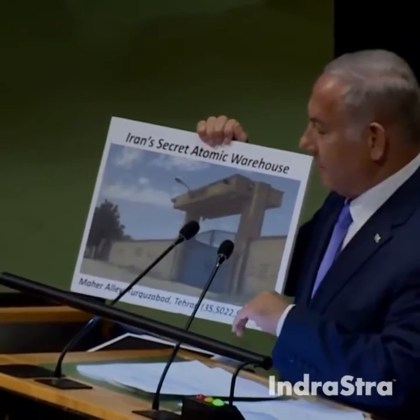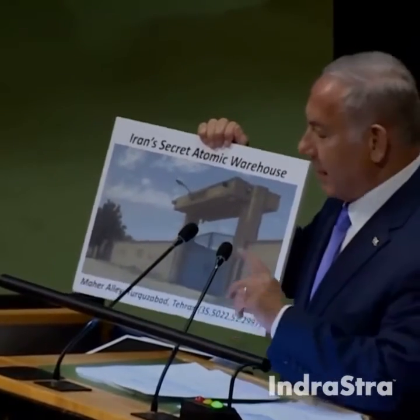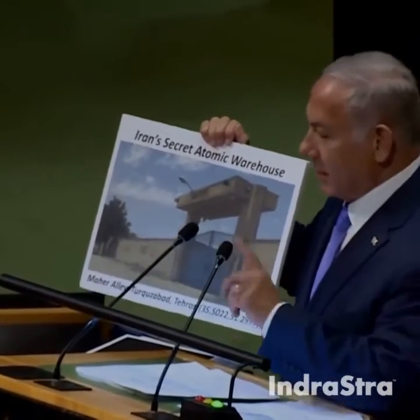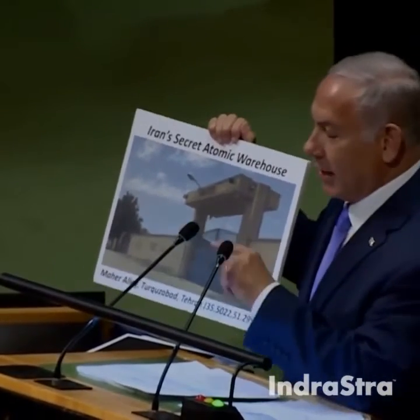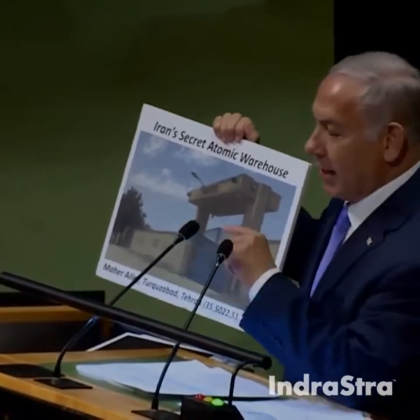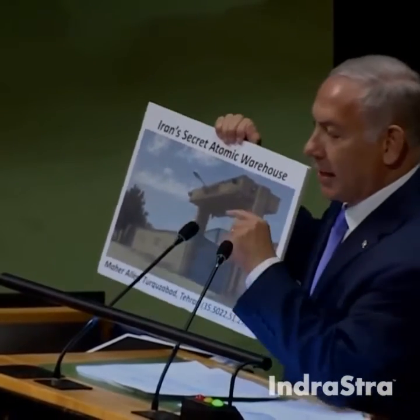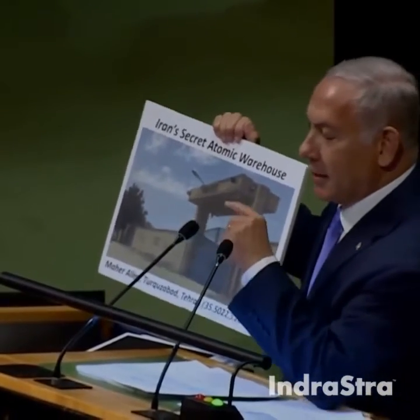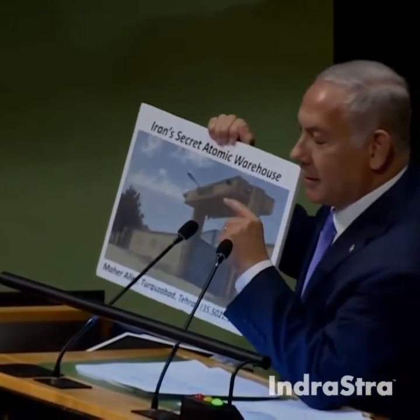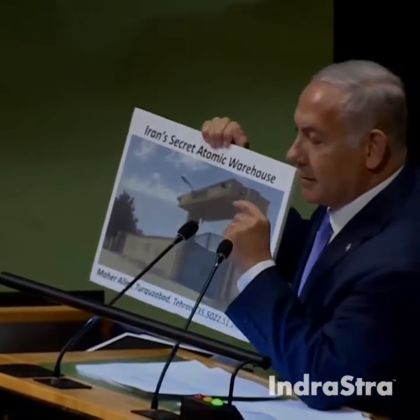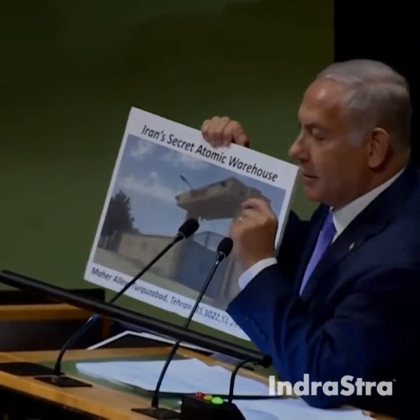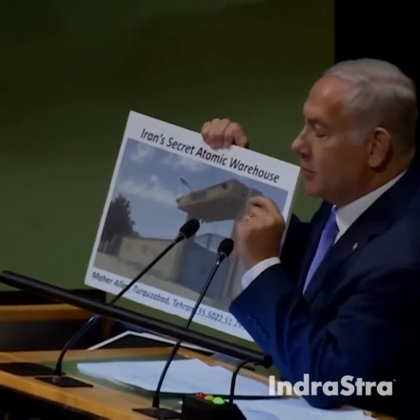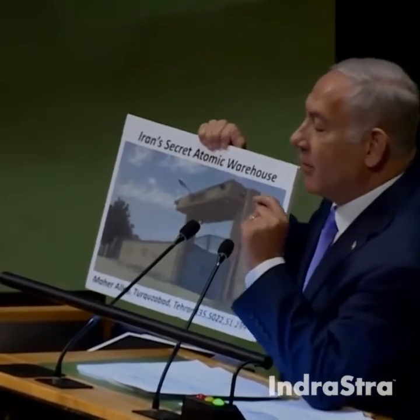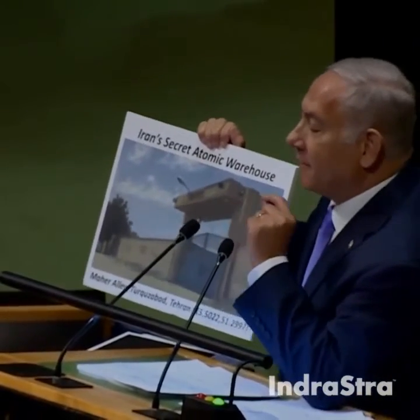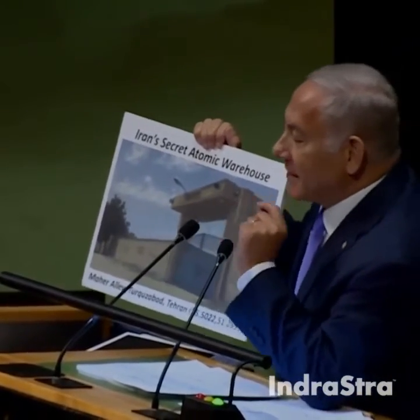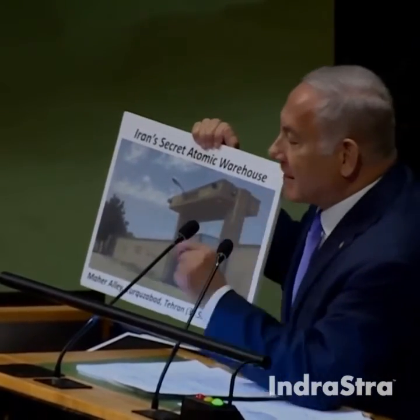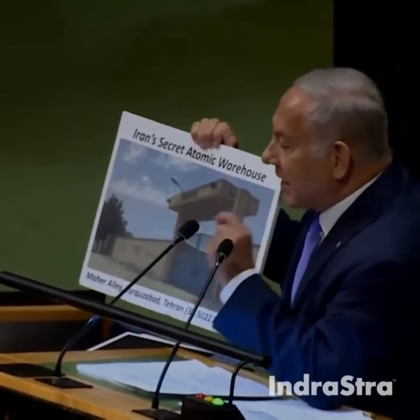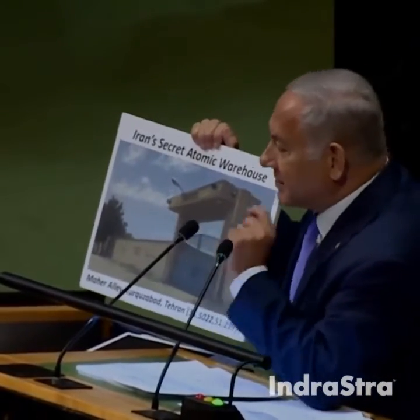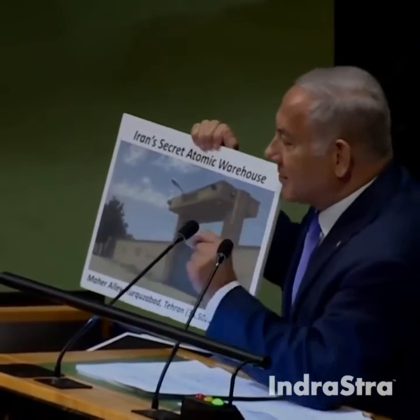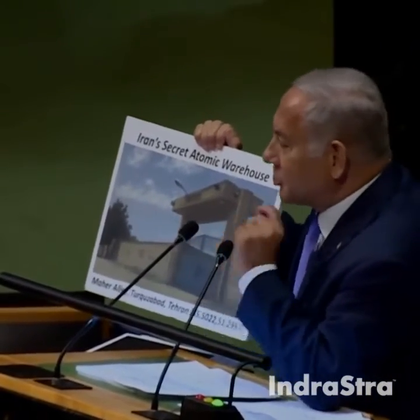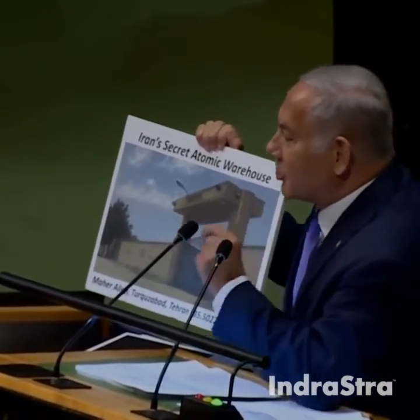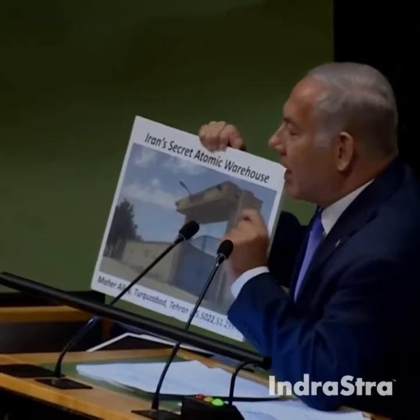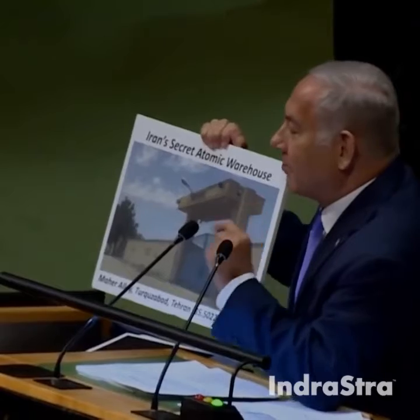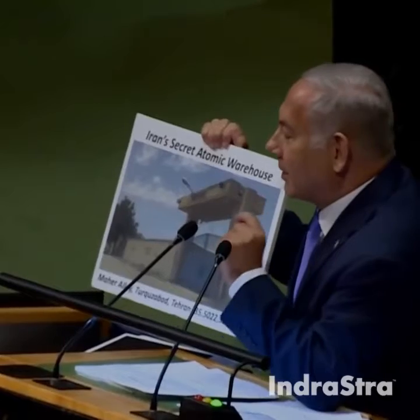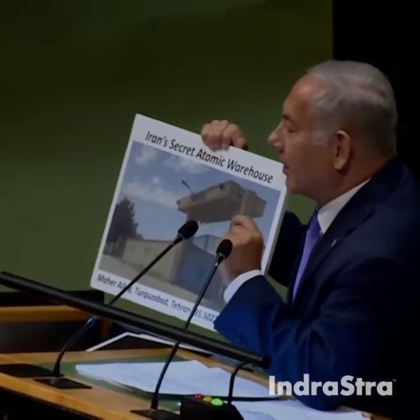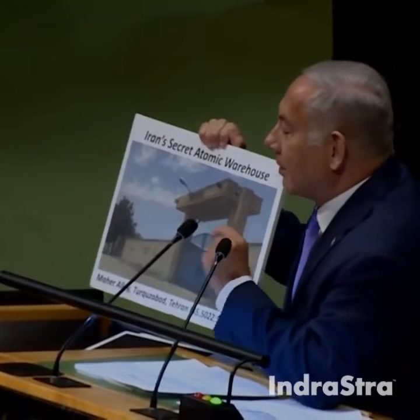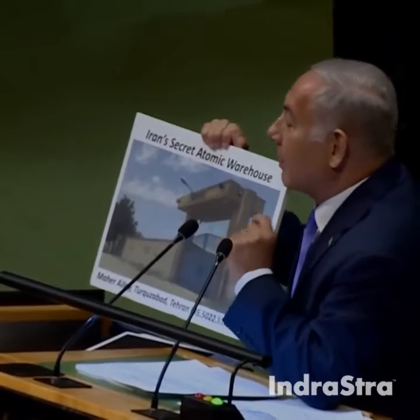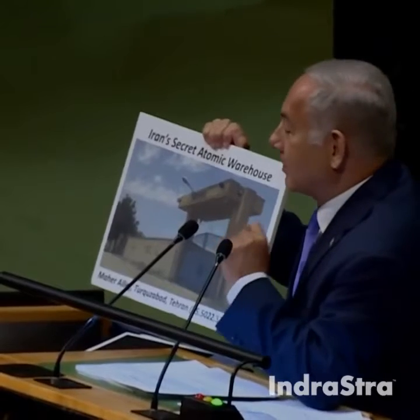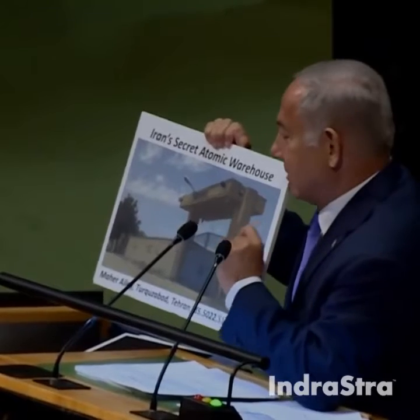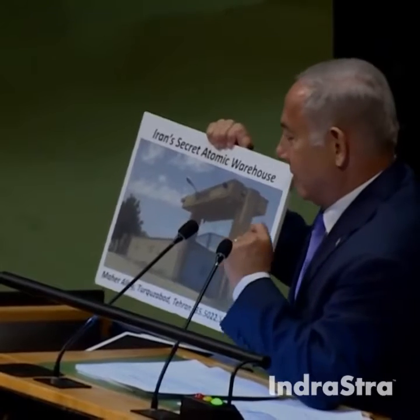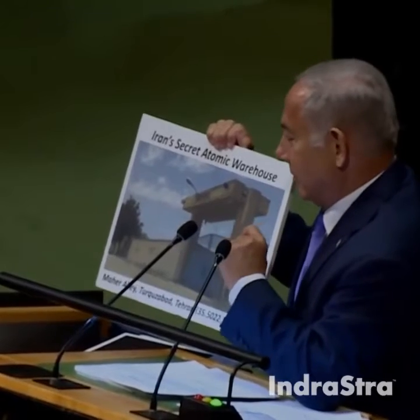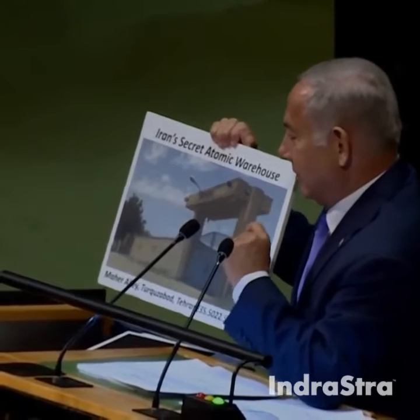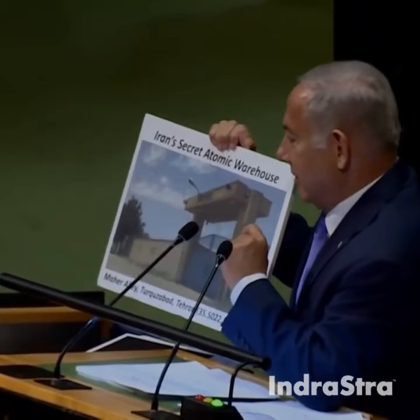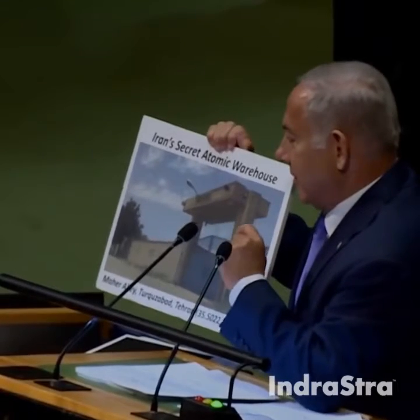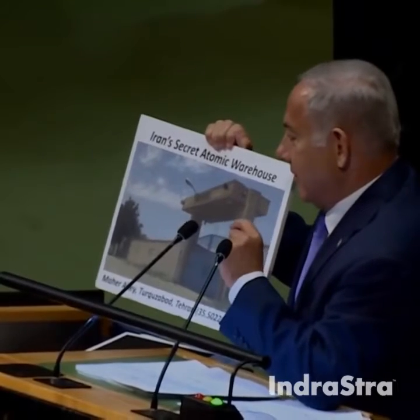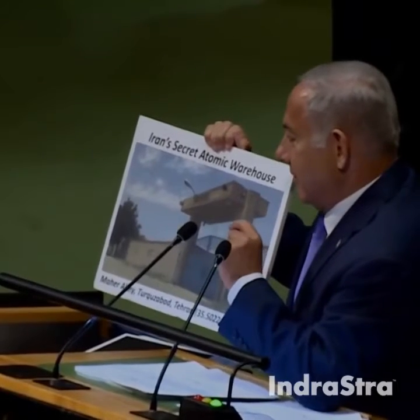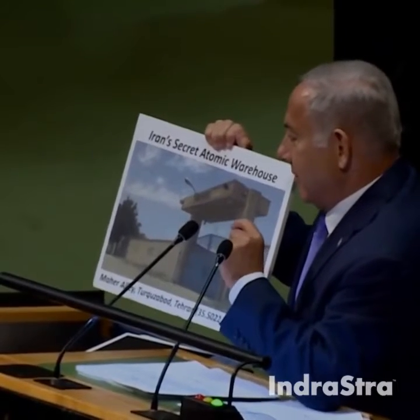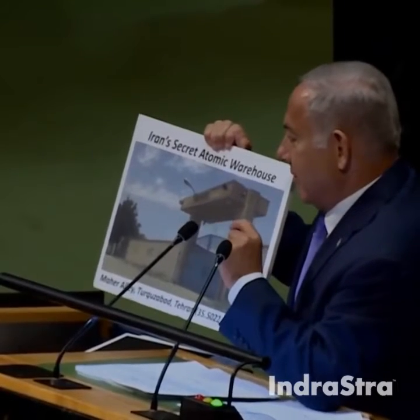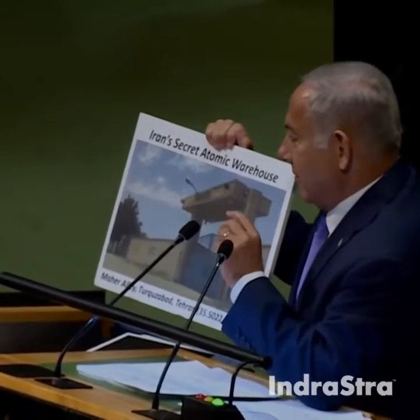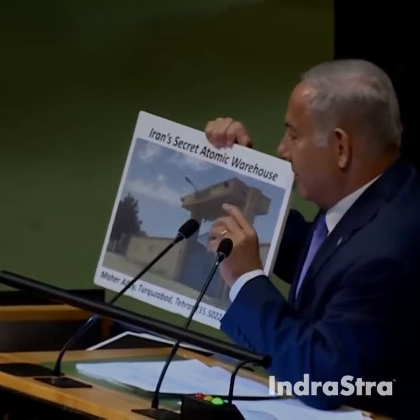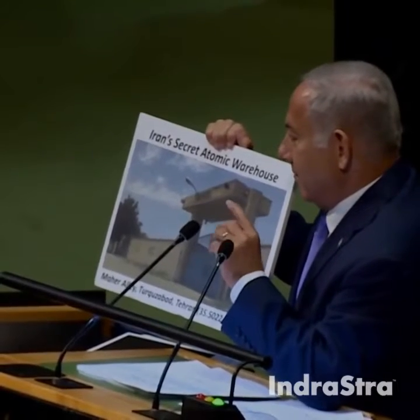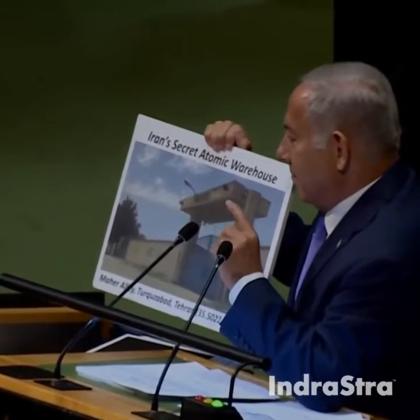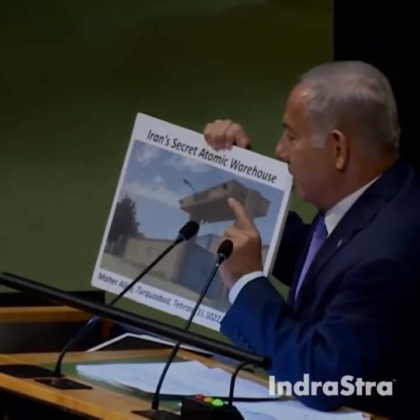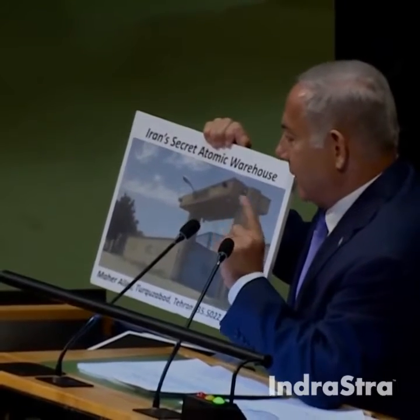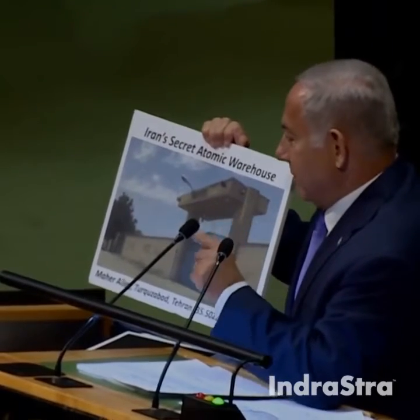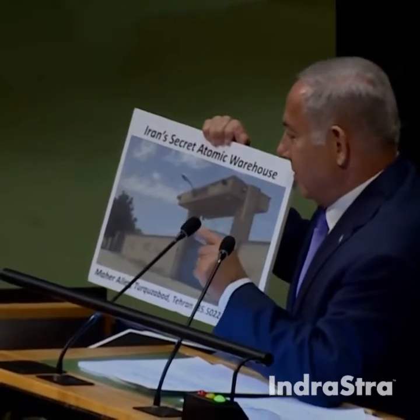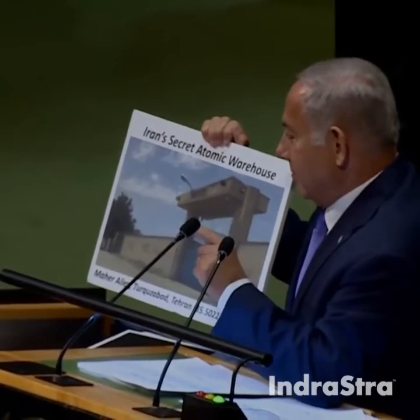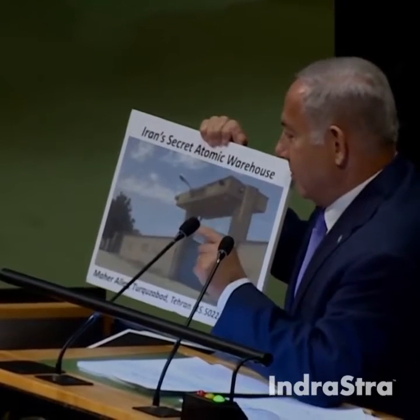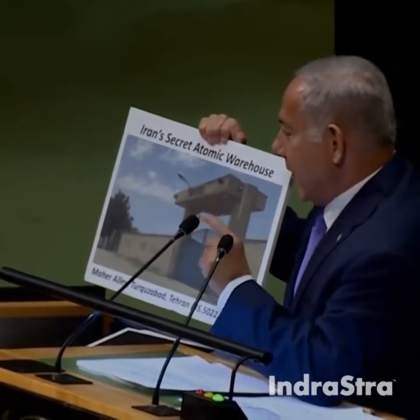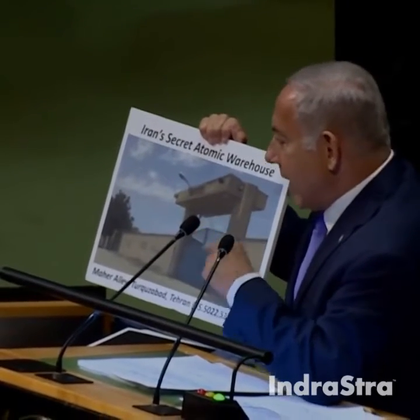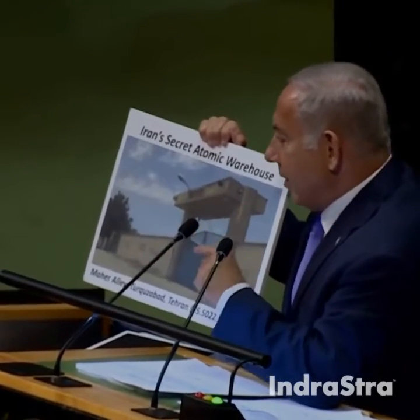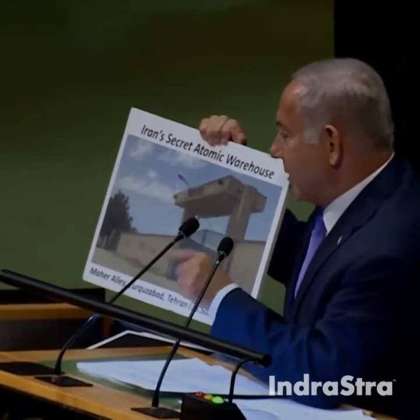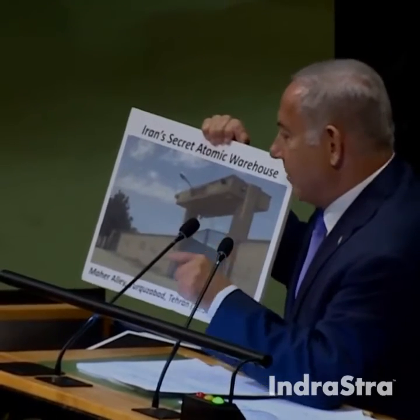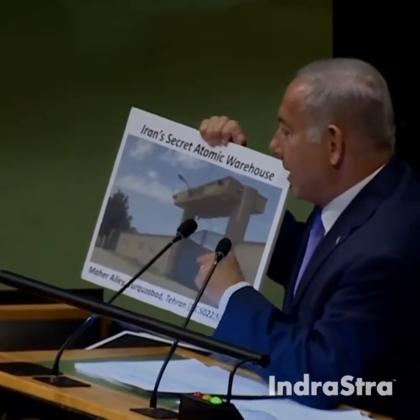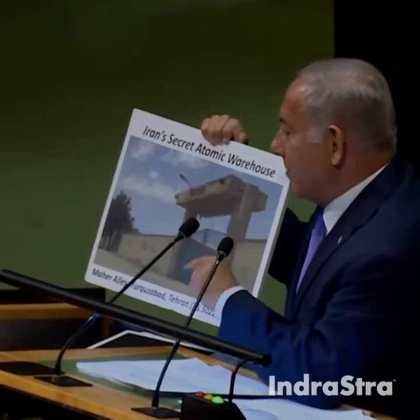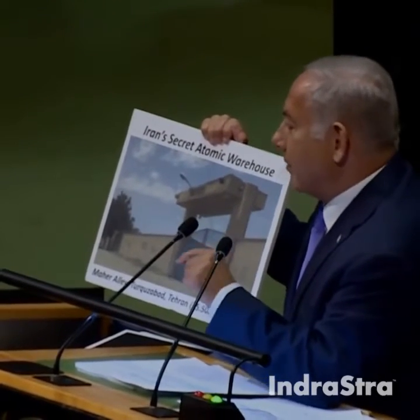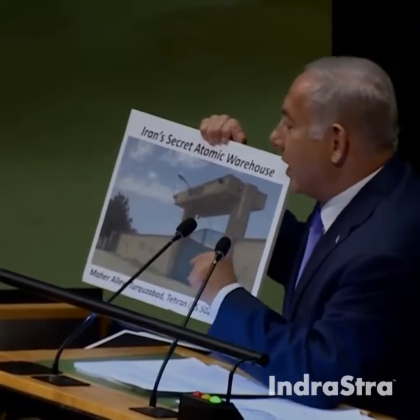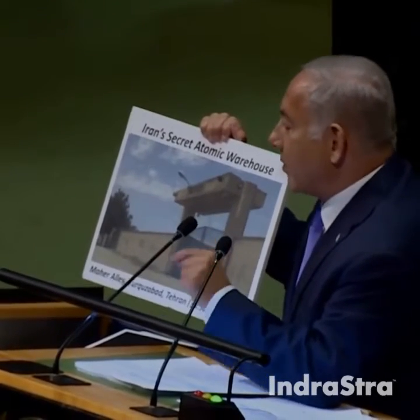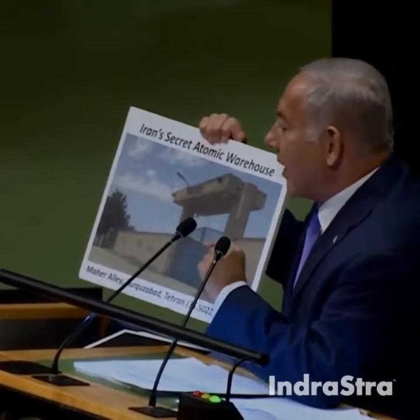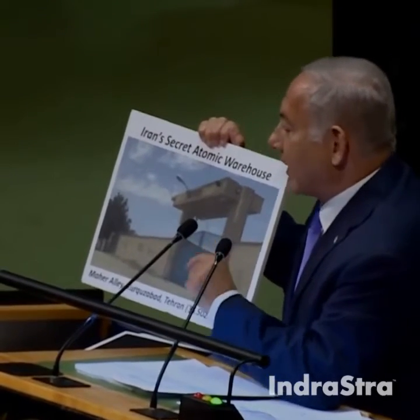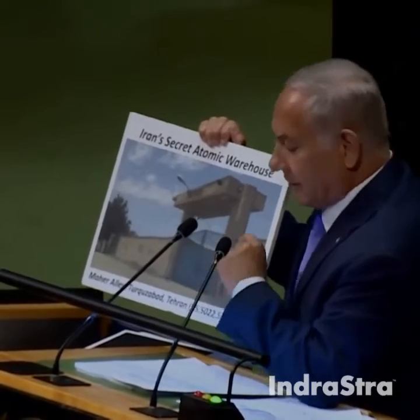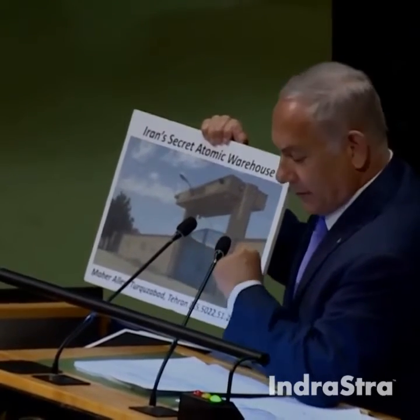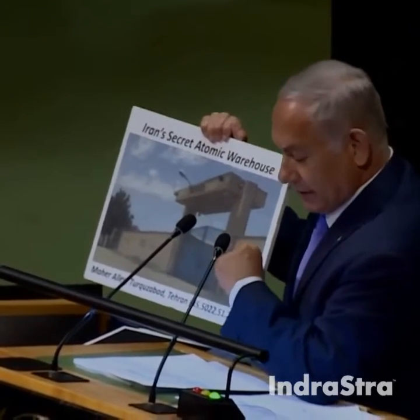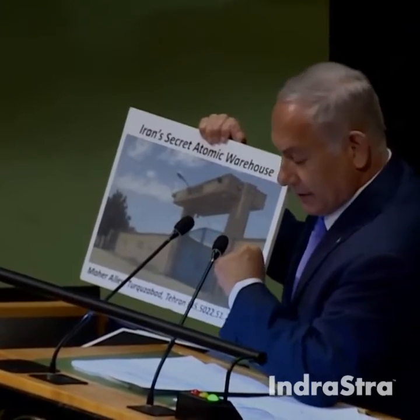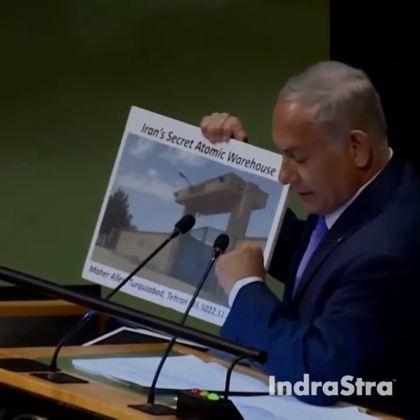By the way, I hear they do a fantastic job cleaning rugs there. But by now, they may be radioactive rugs.